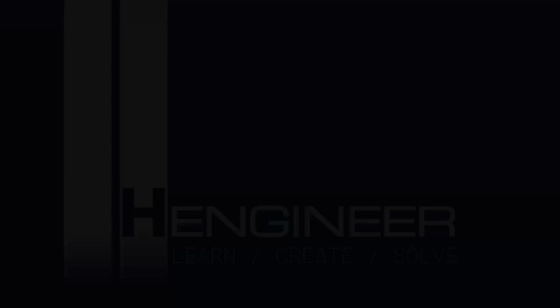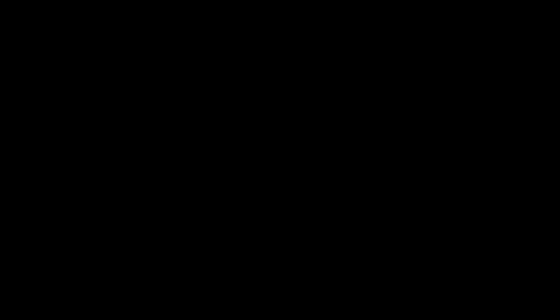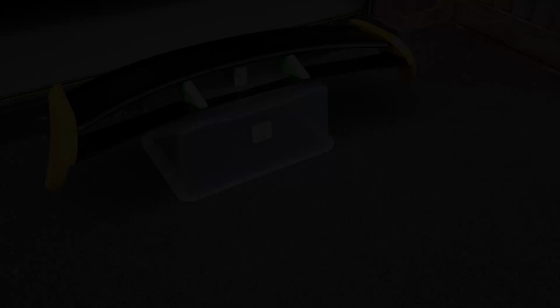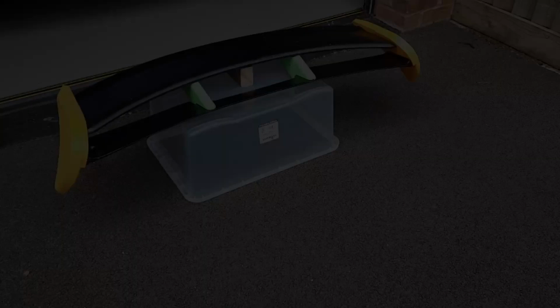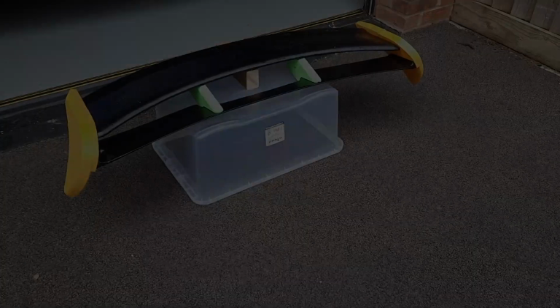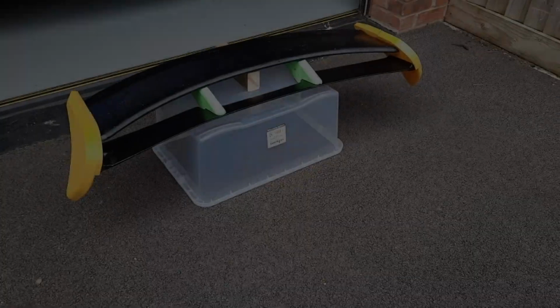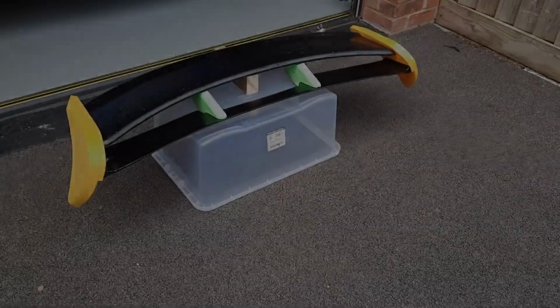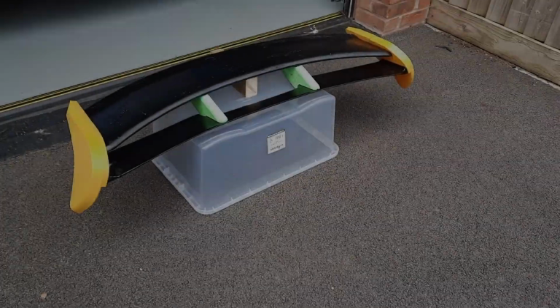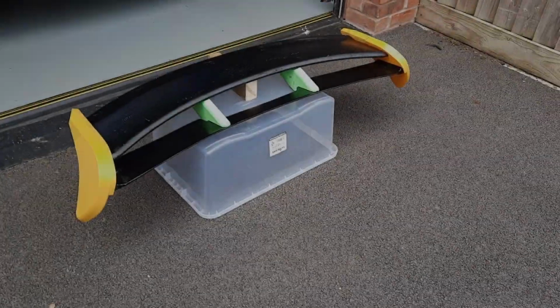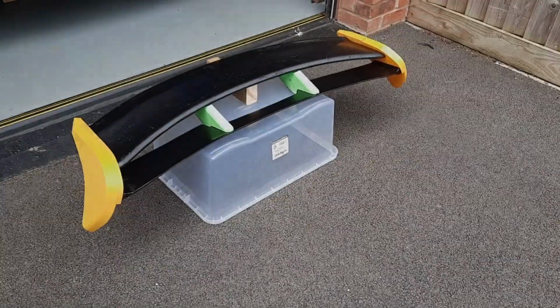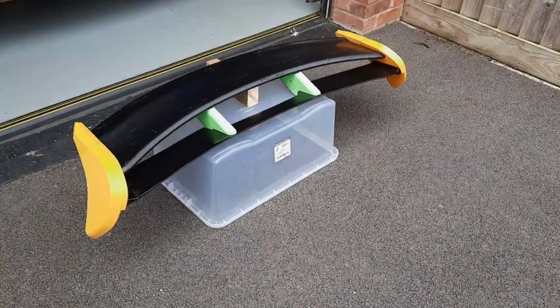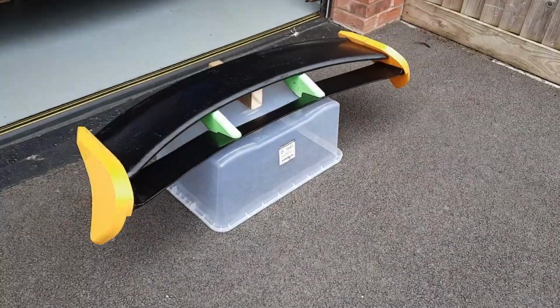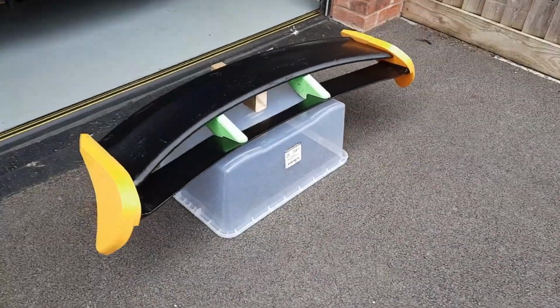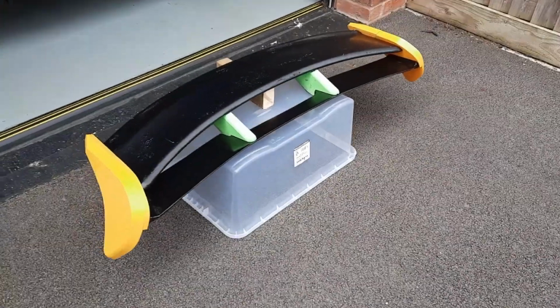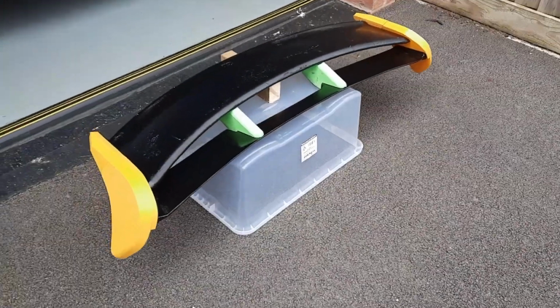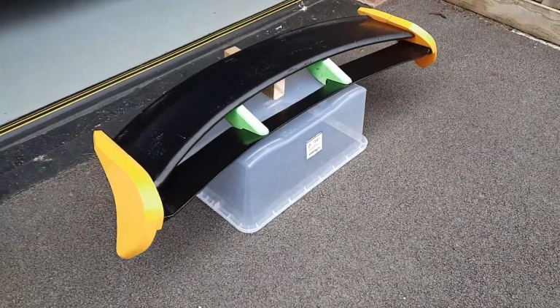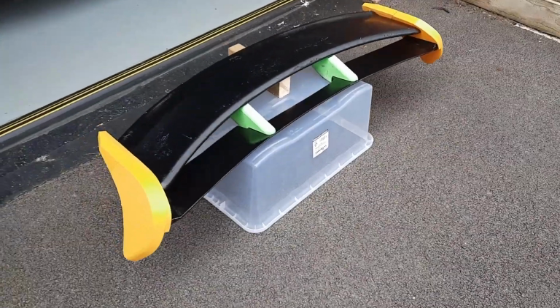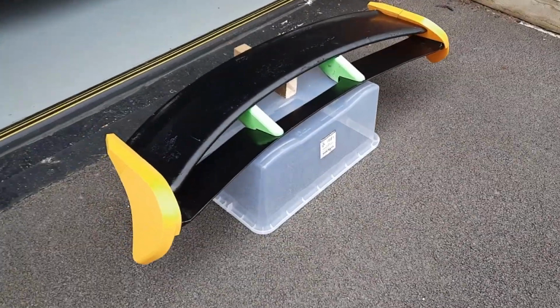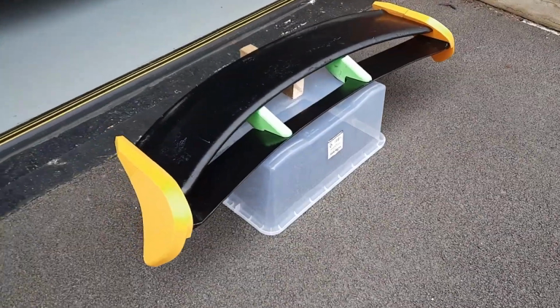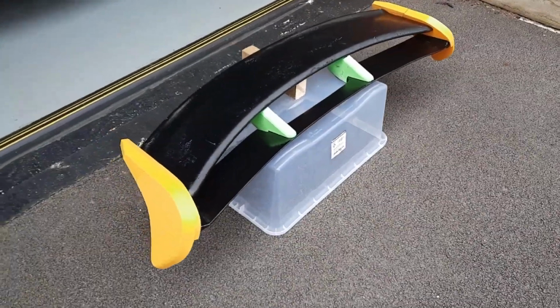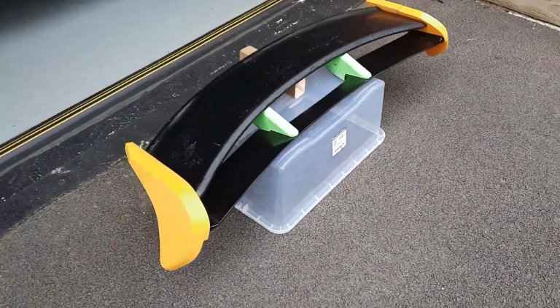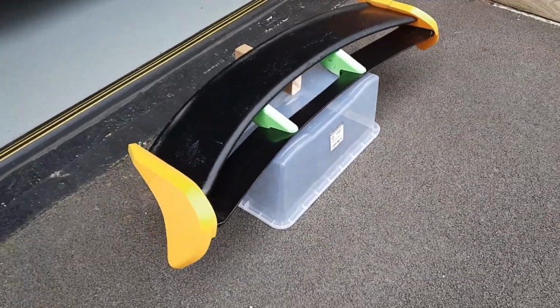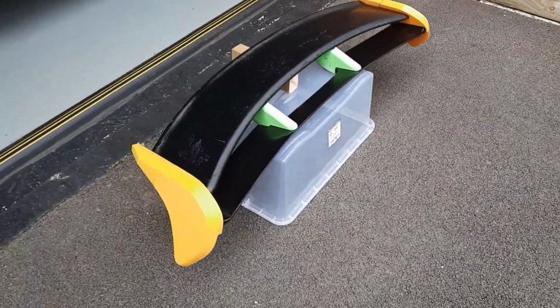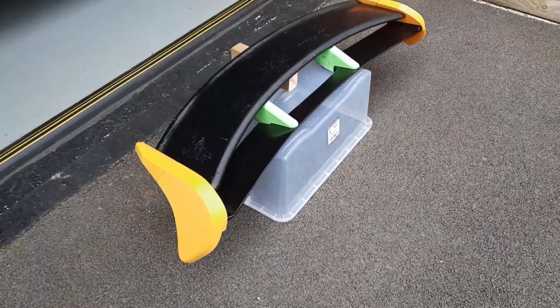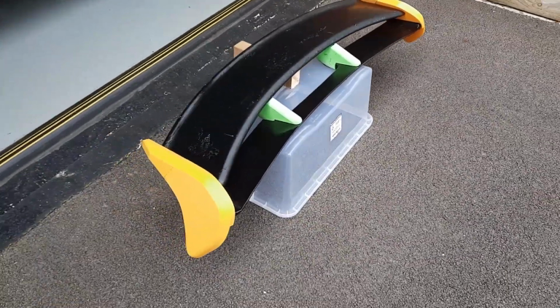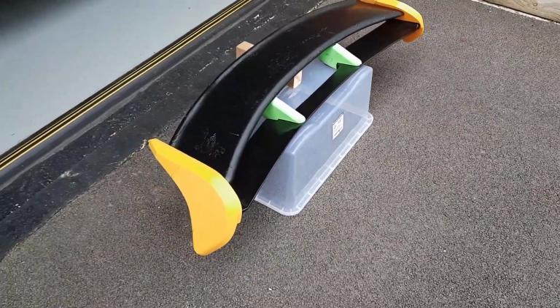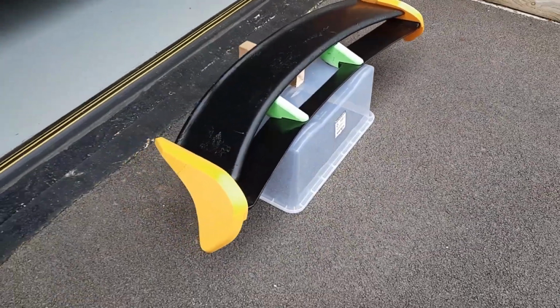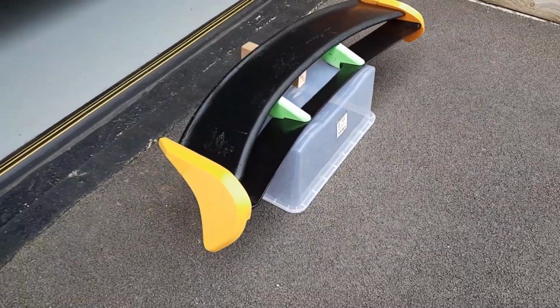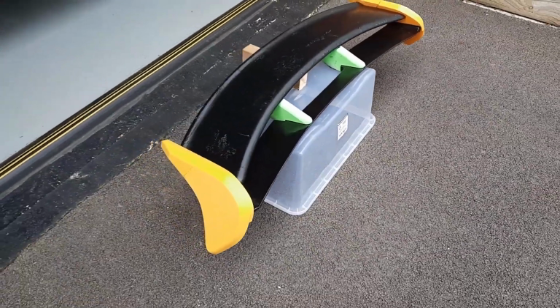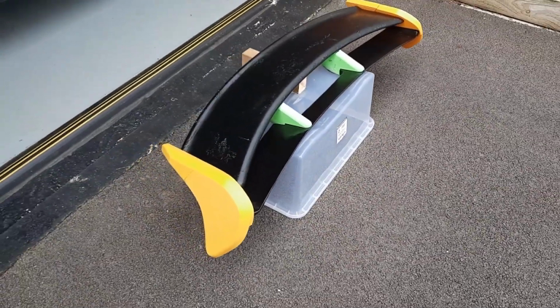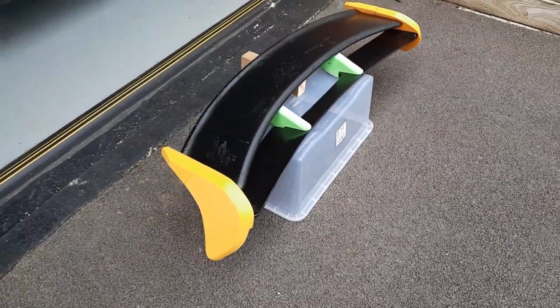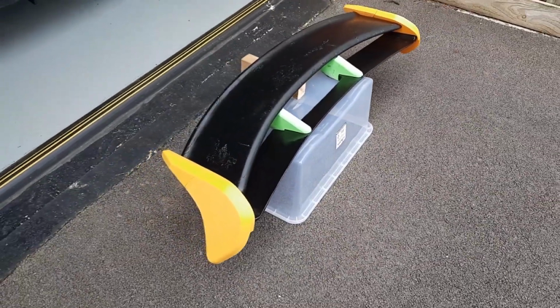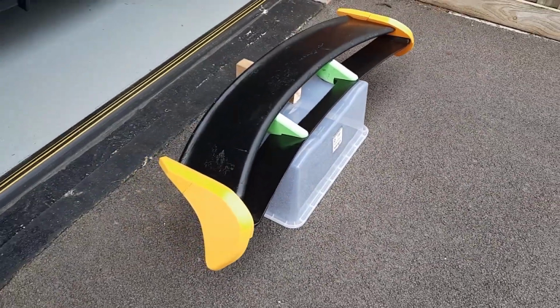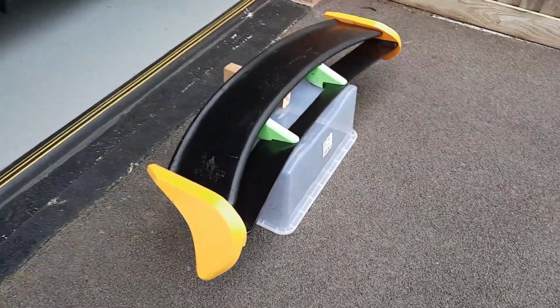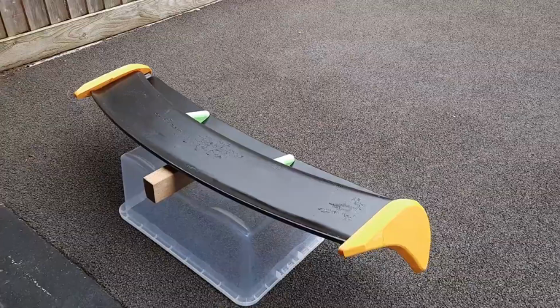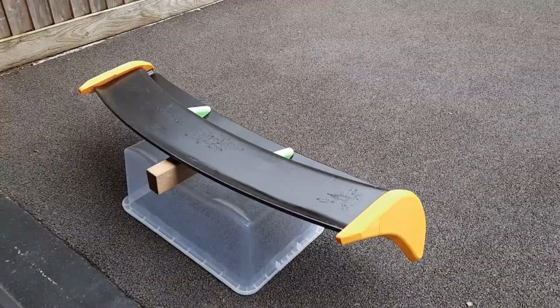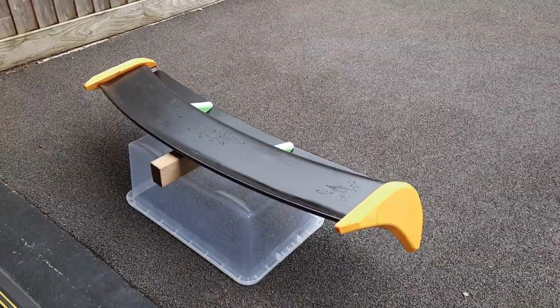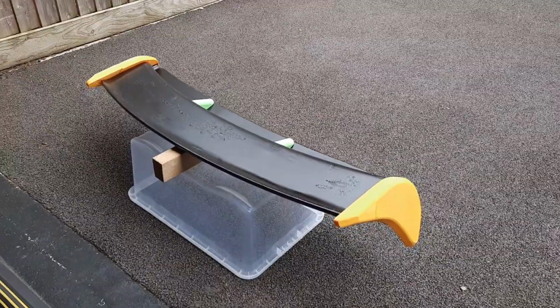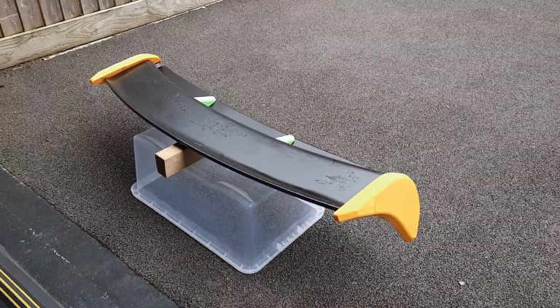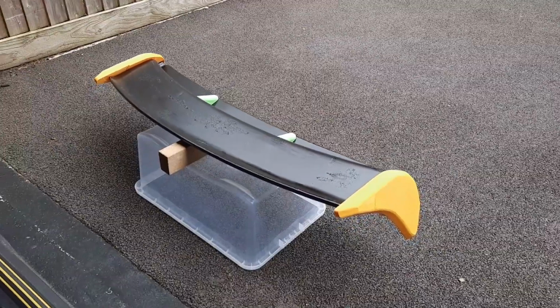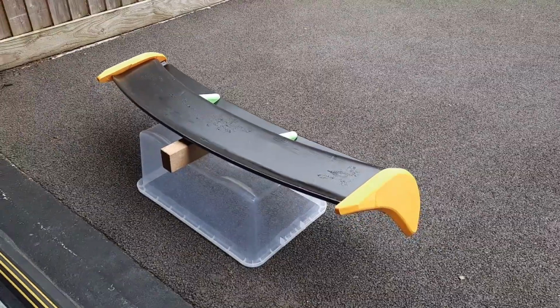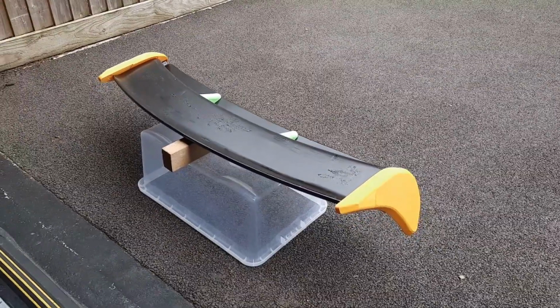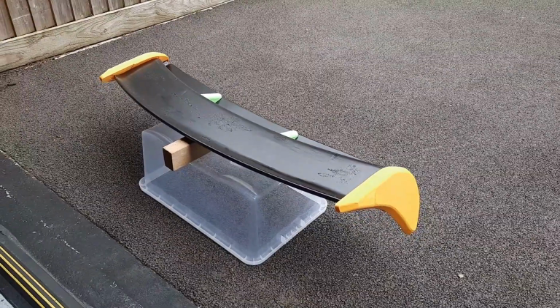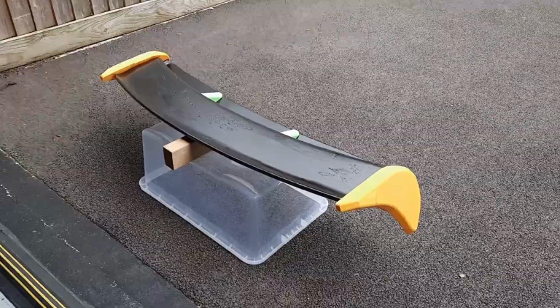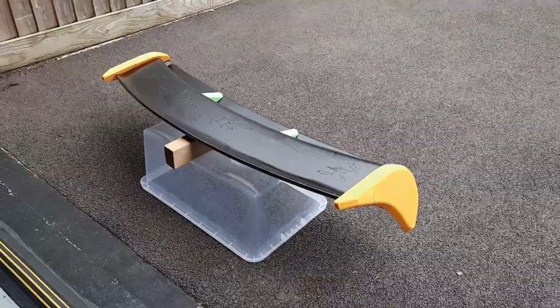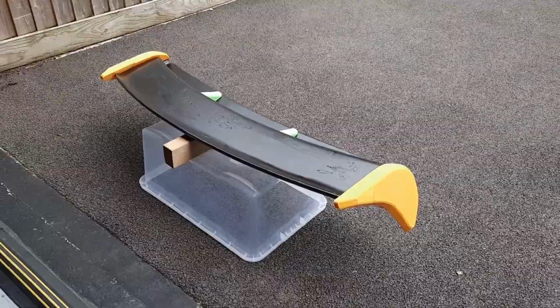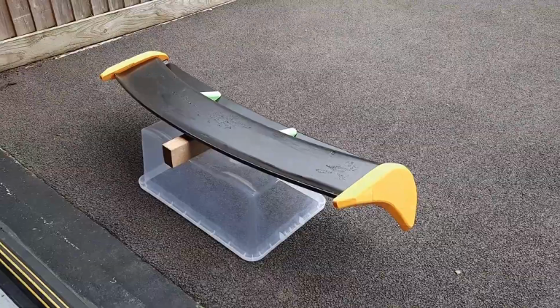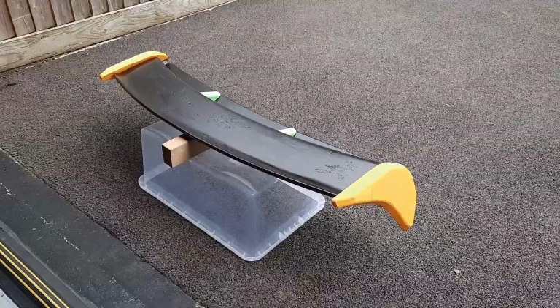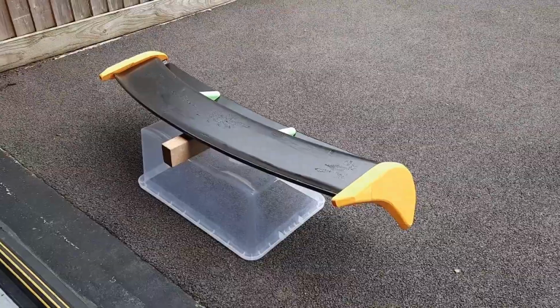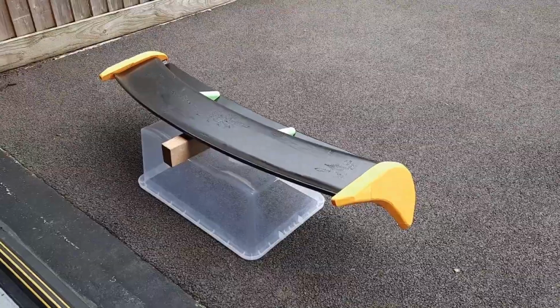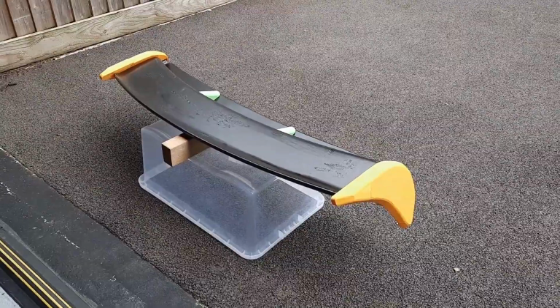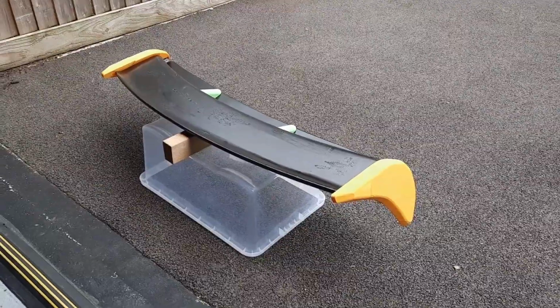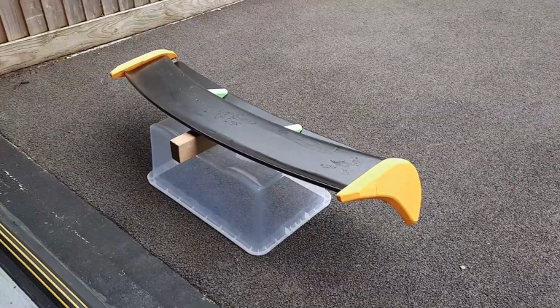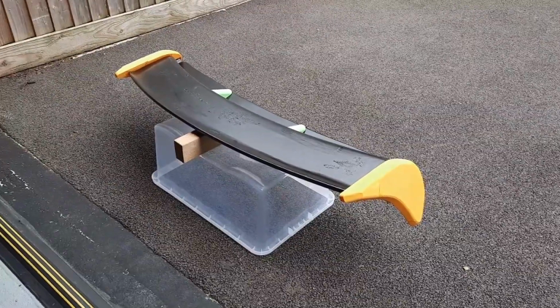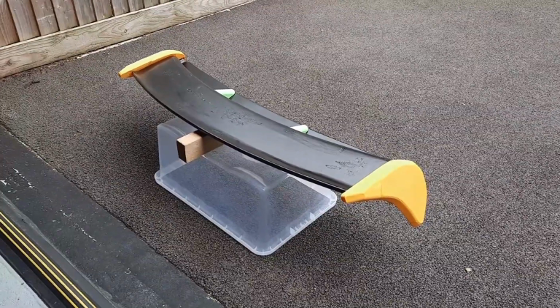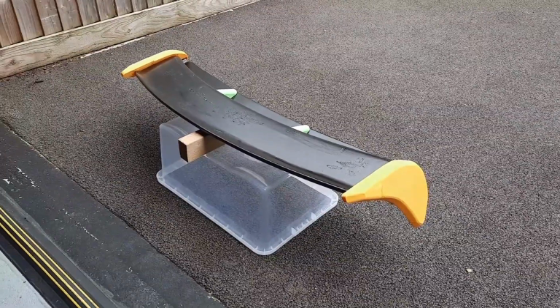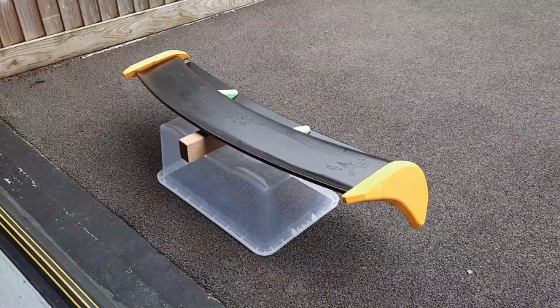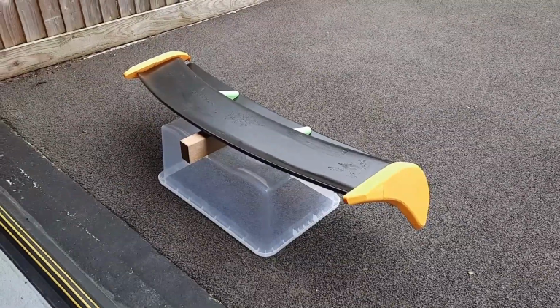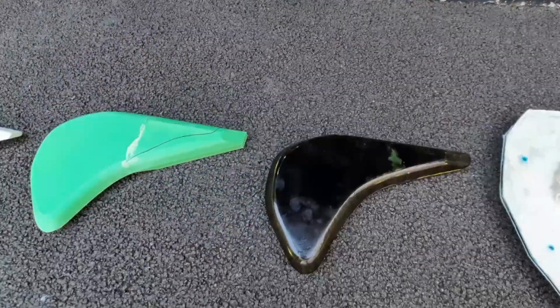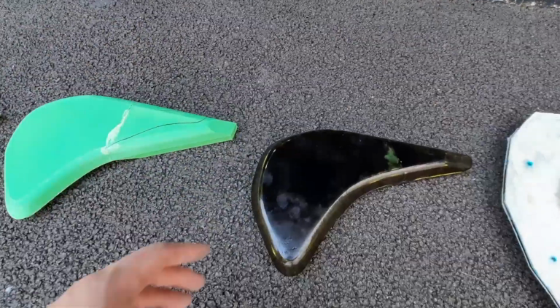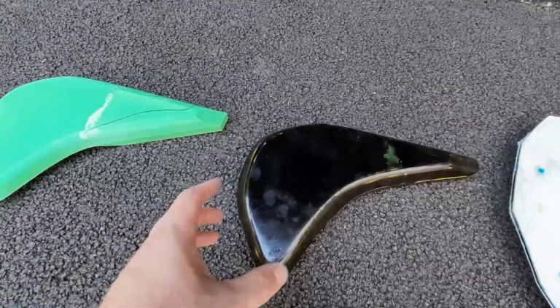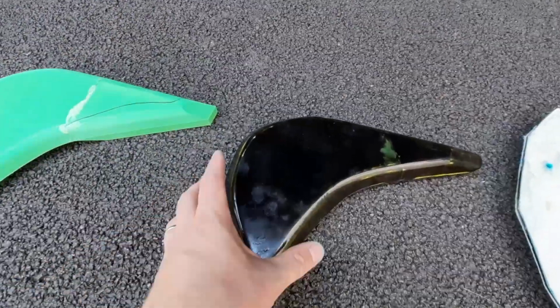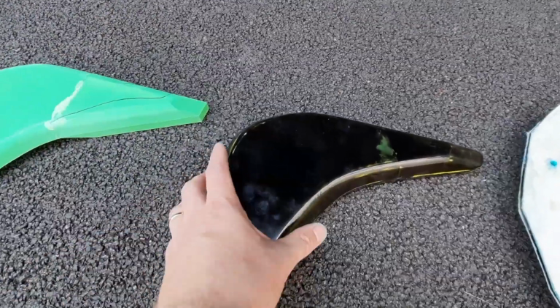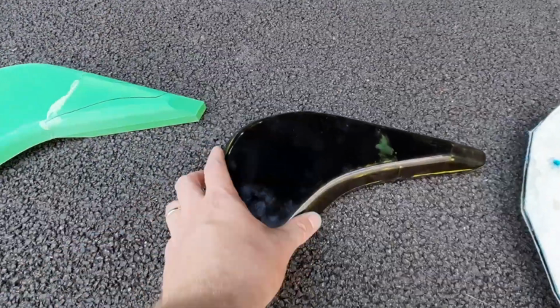Well hello guys and welcome back to the channel. I think it's about time I gave you an update on where I've got to with the RS style spoiler project for the Fiesta.